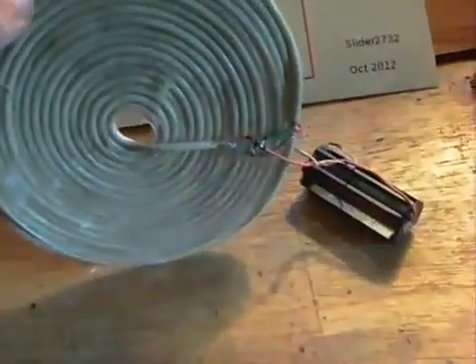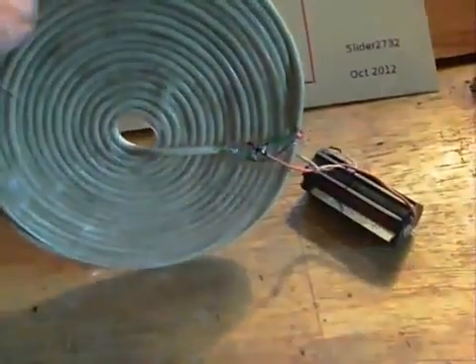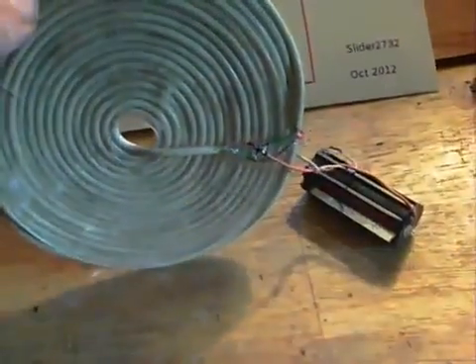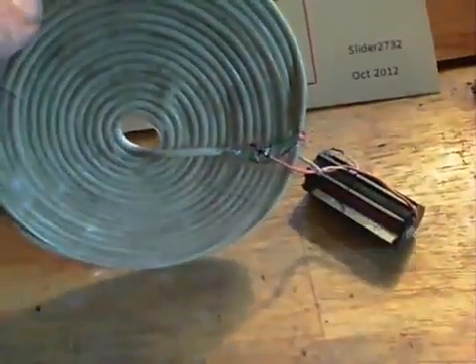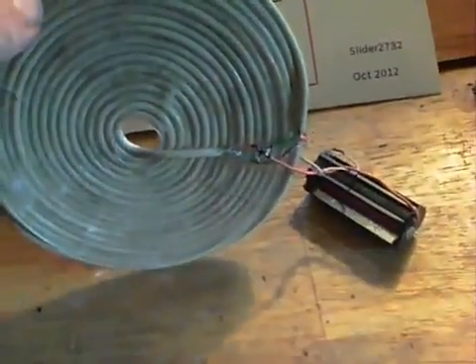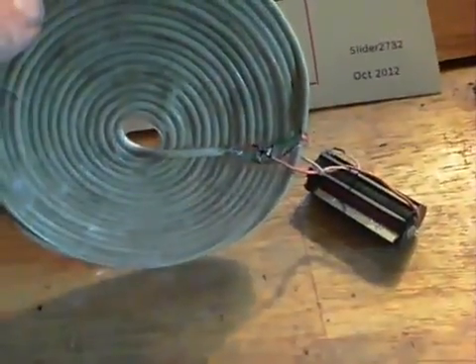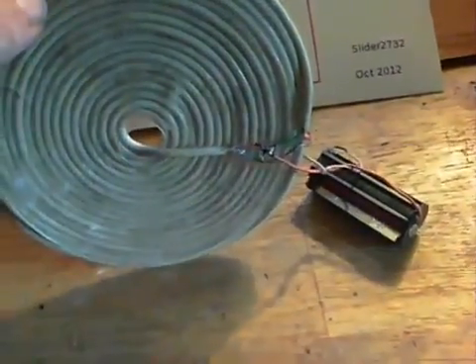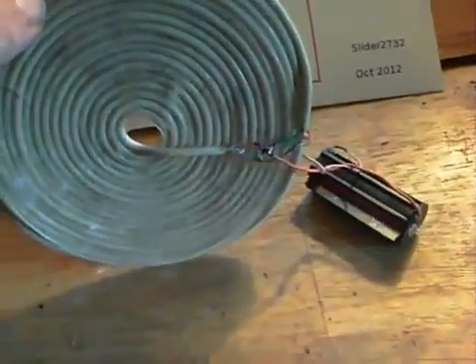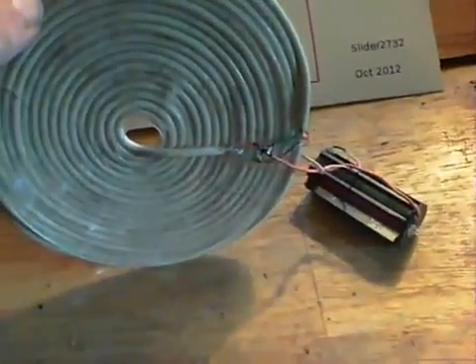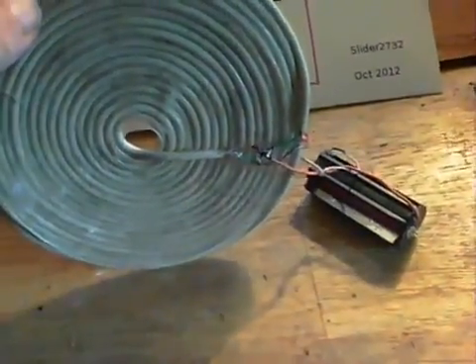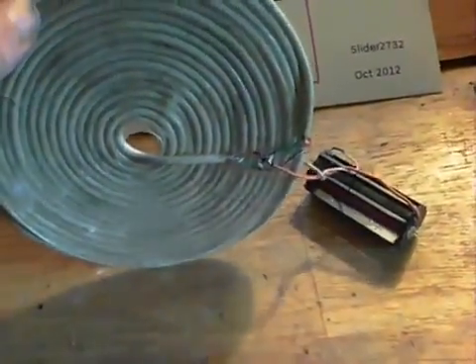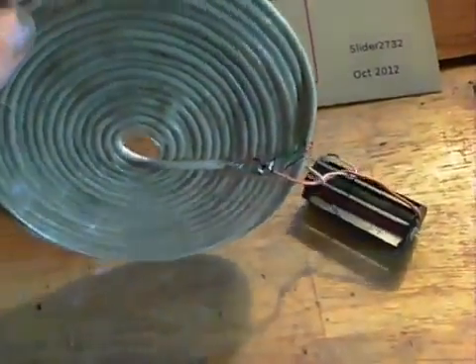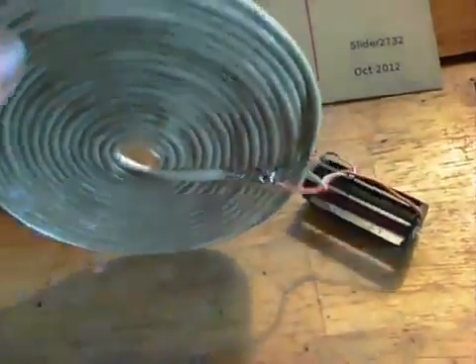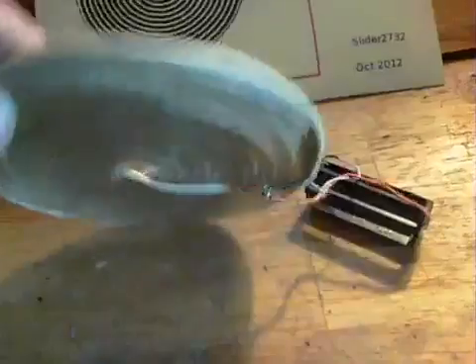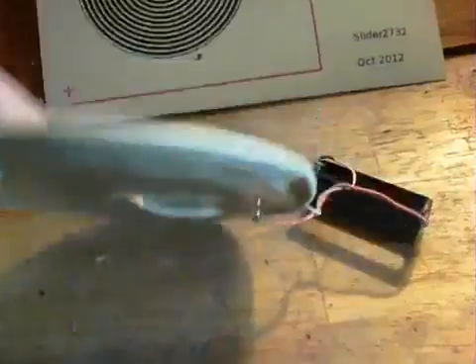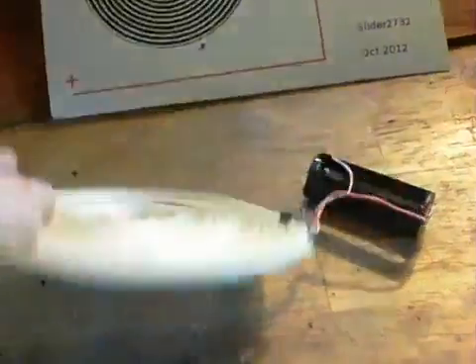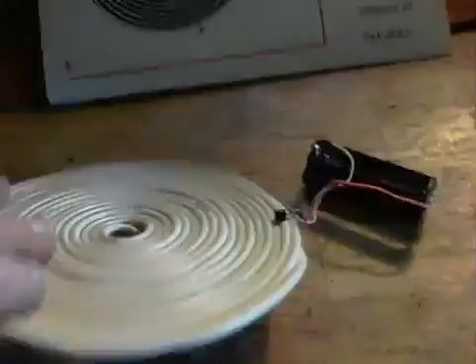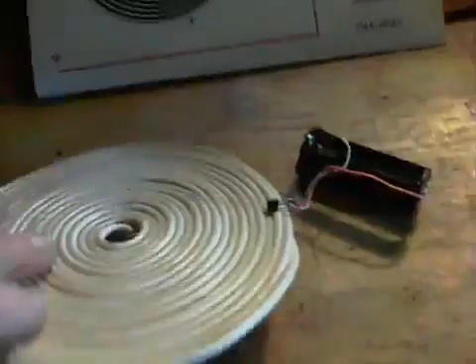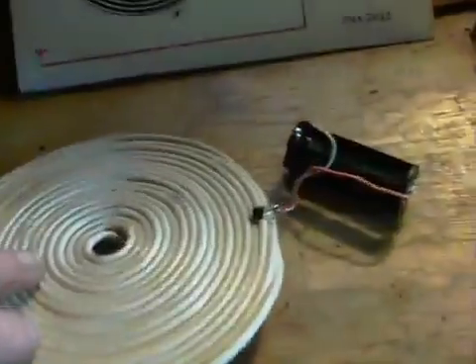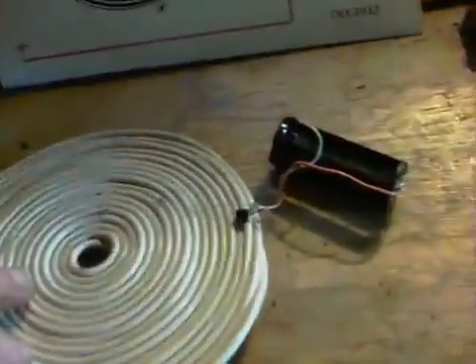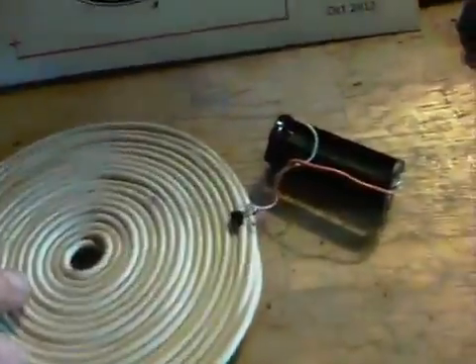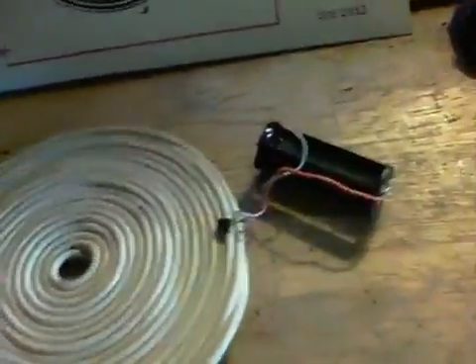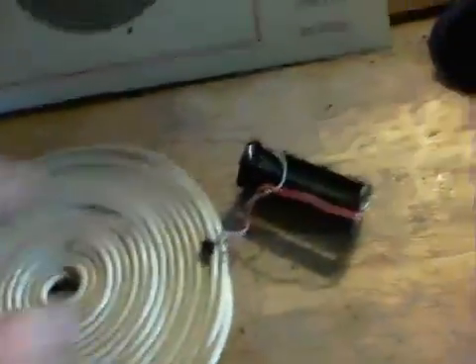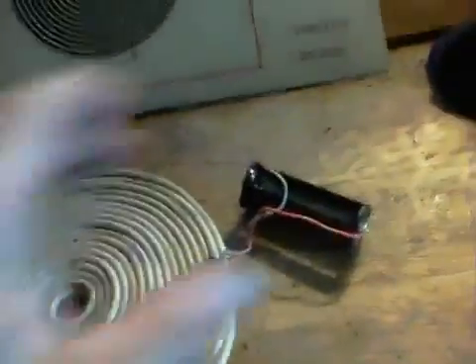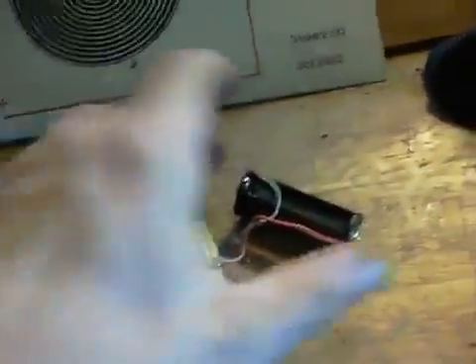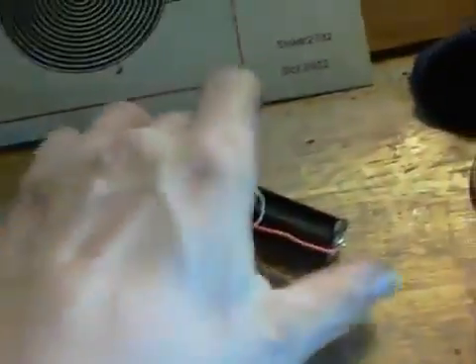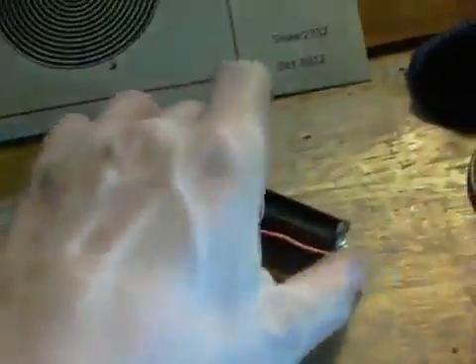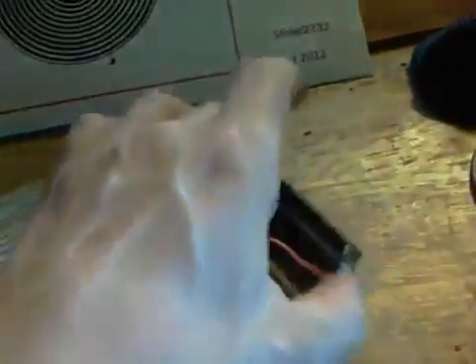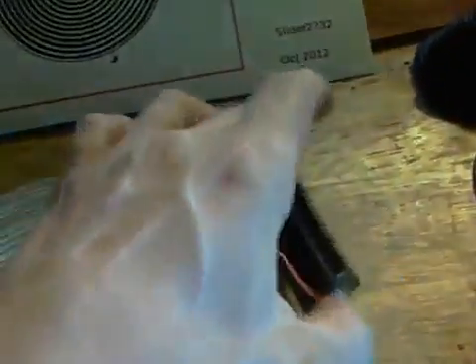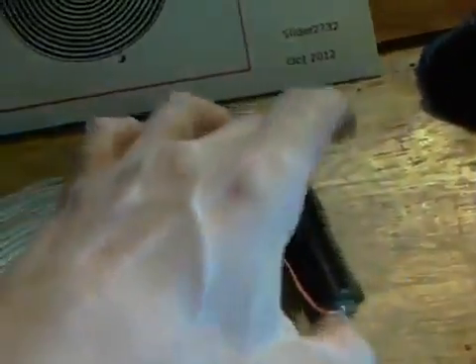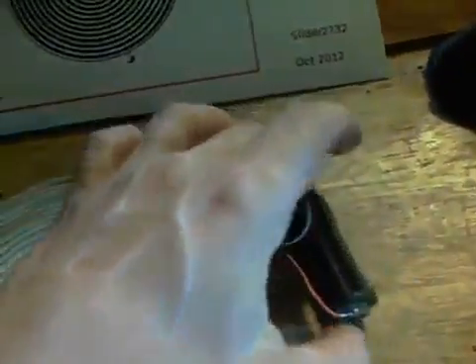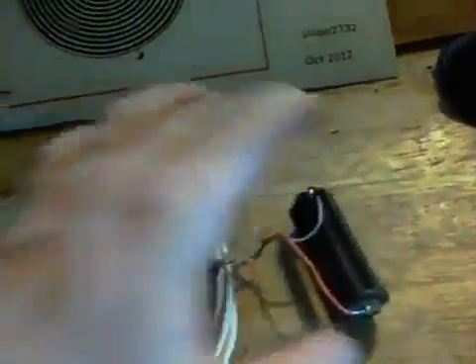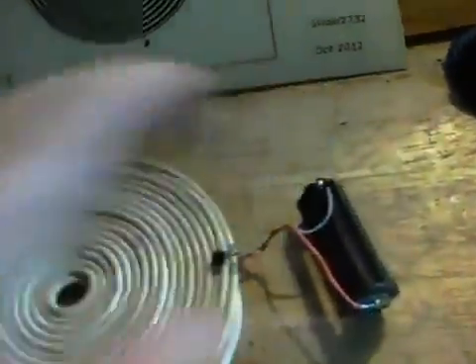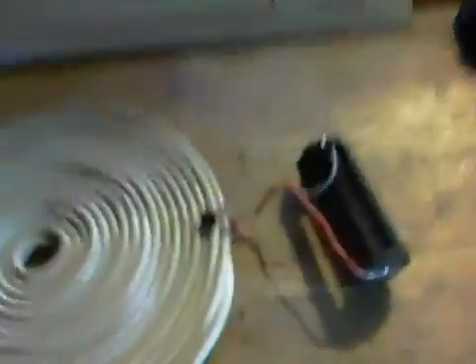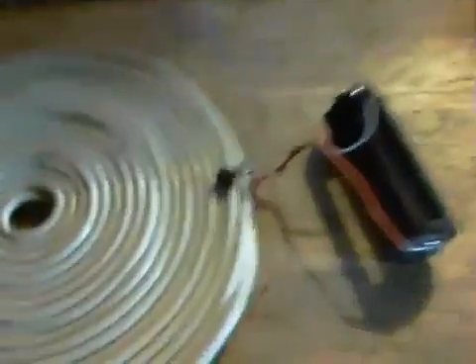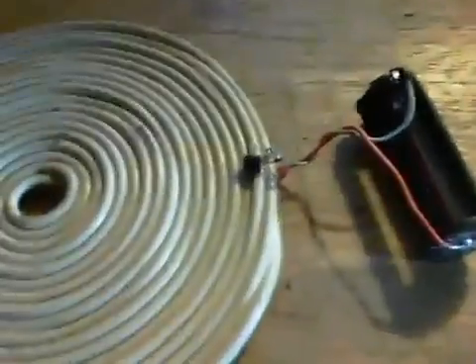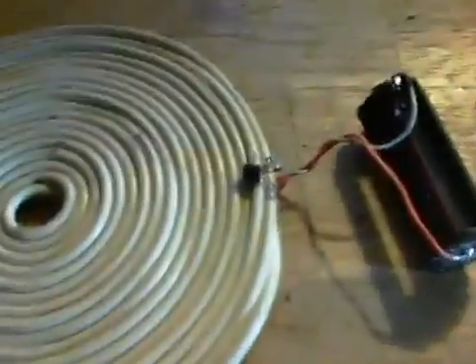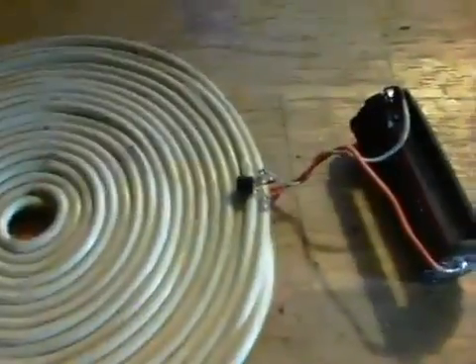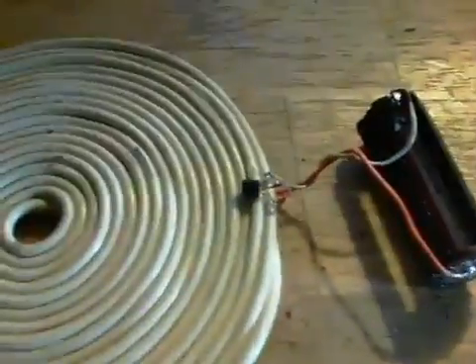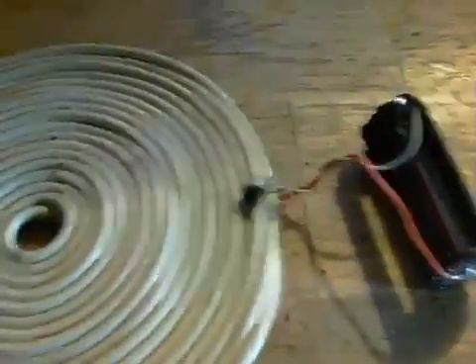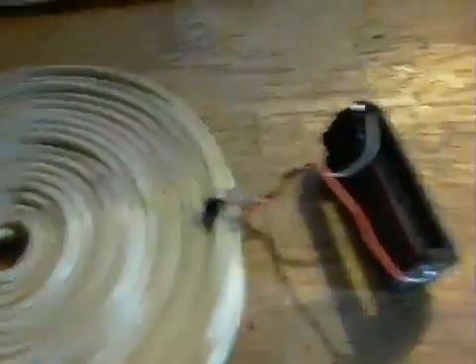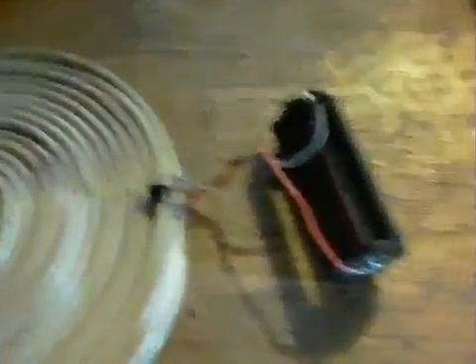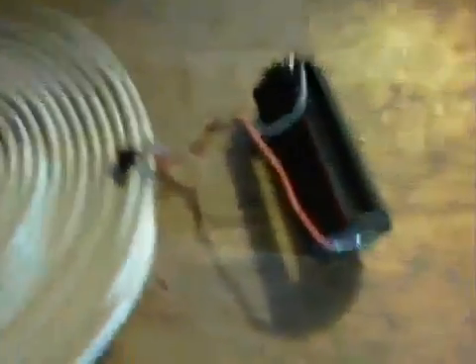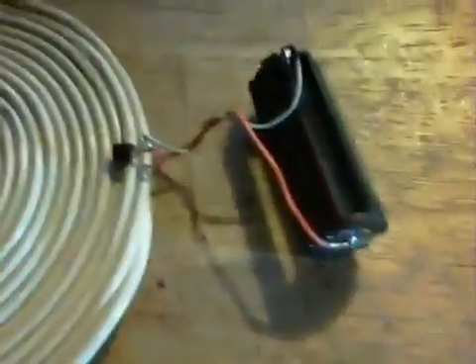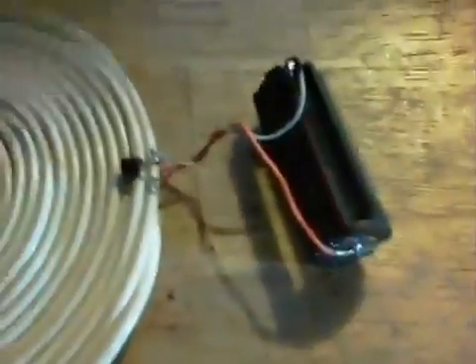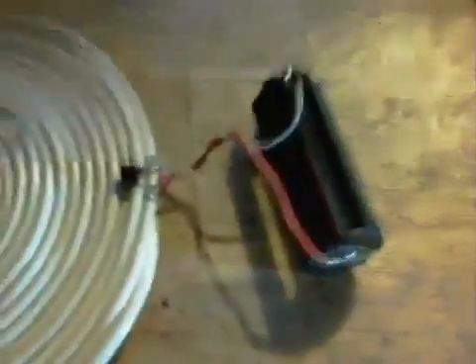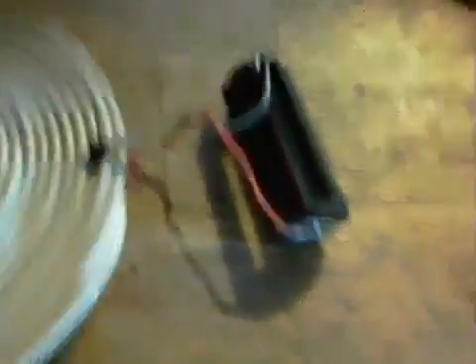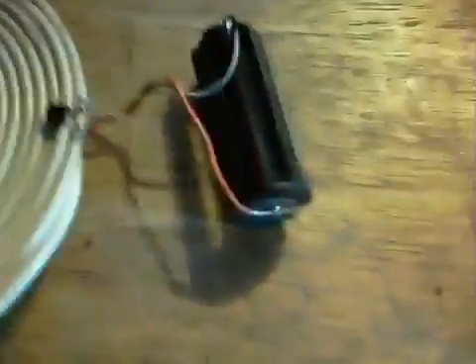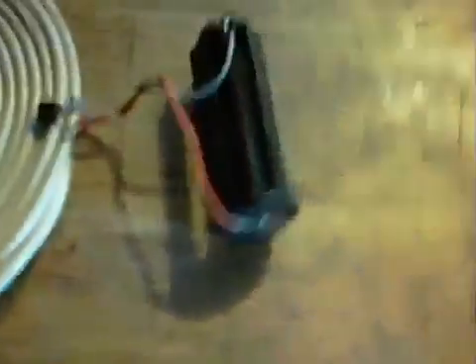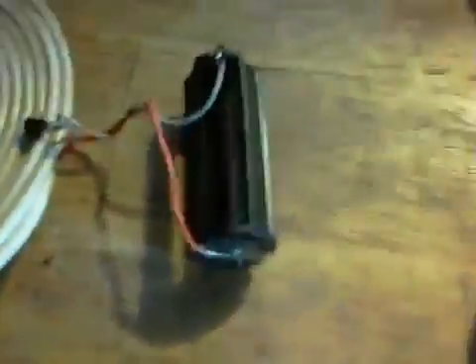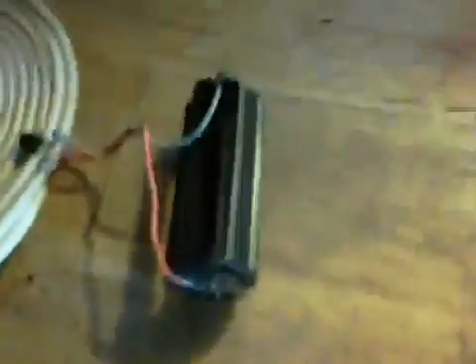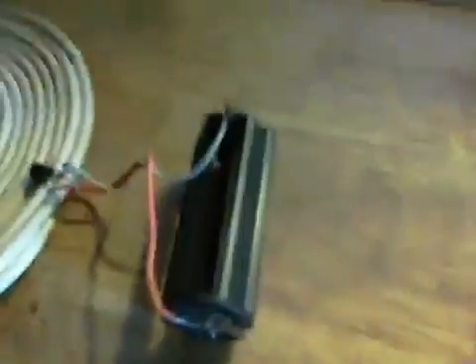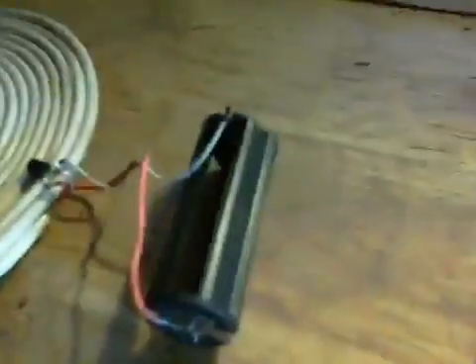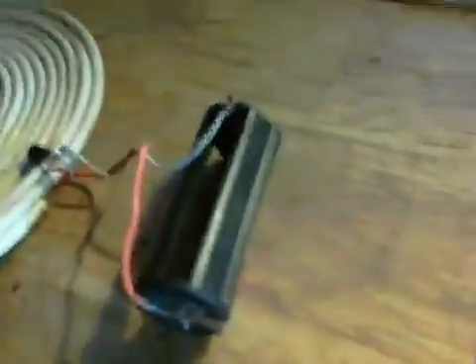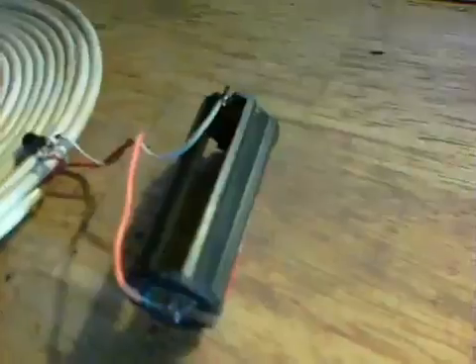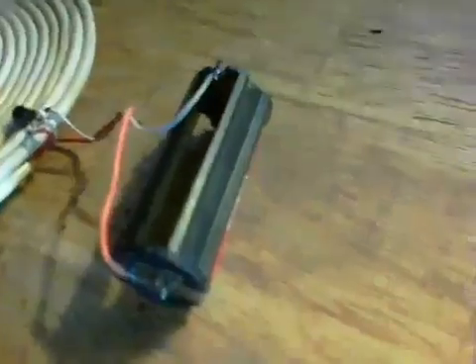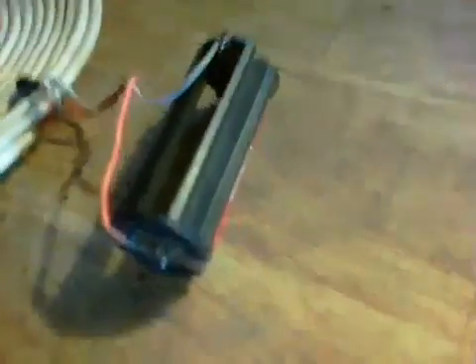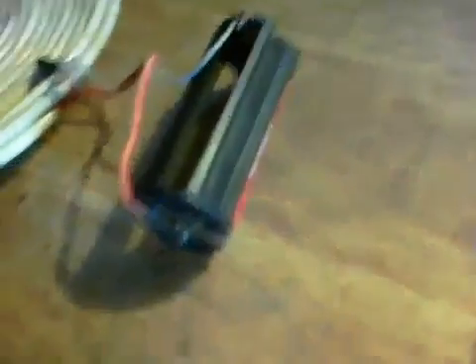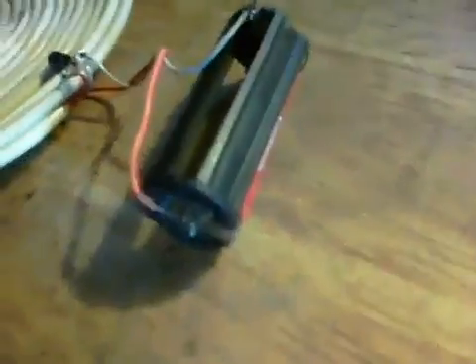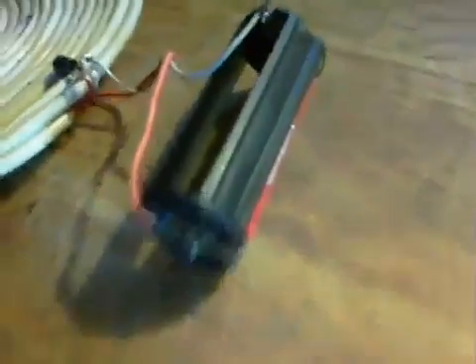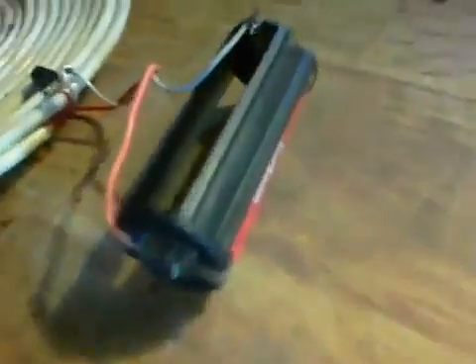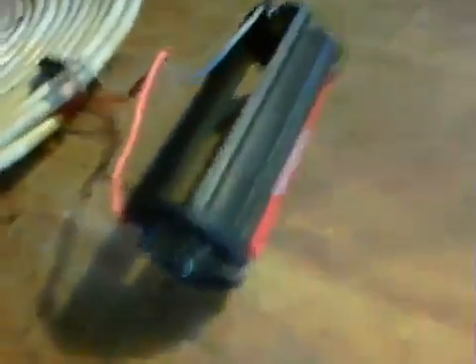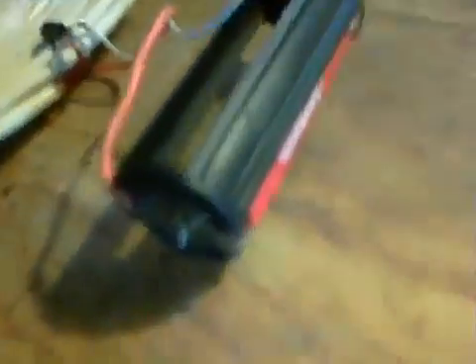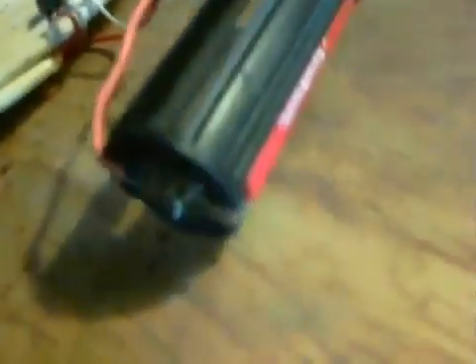It's just the wiring — a standard pancake coil, a transistor, and a triple-A battery.